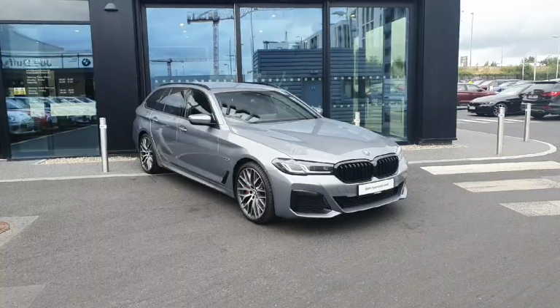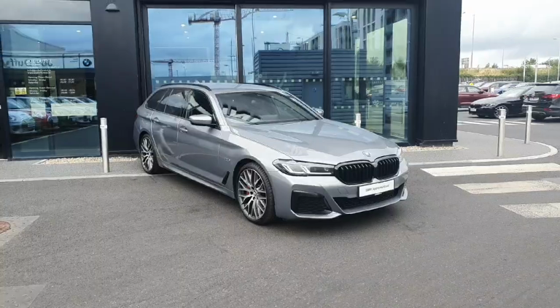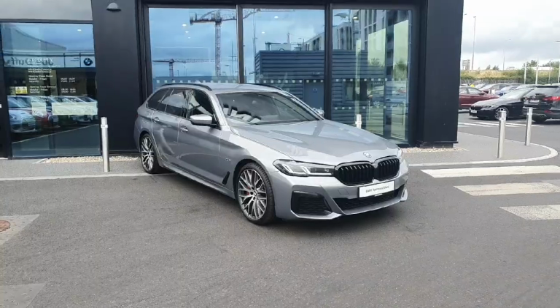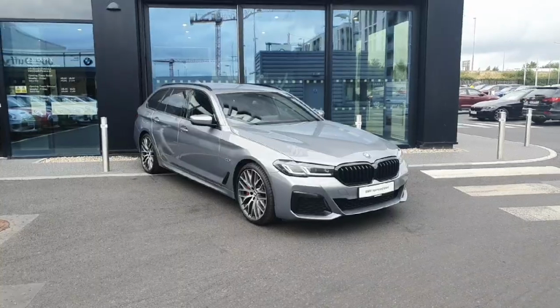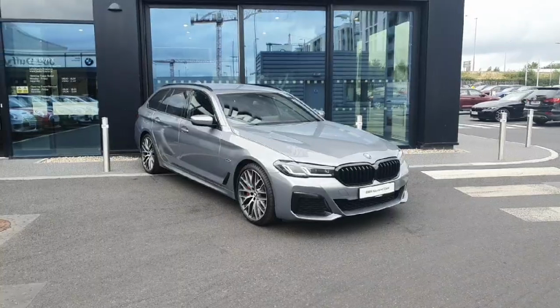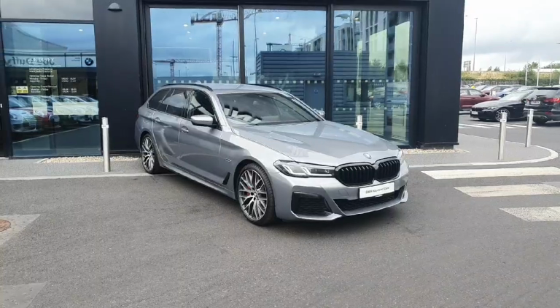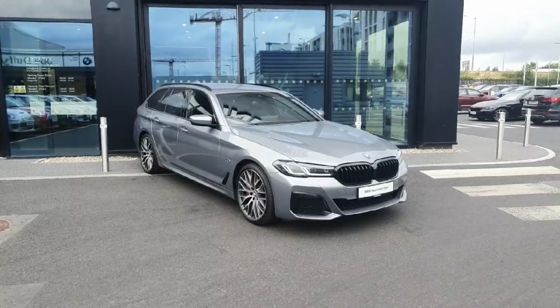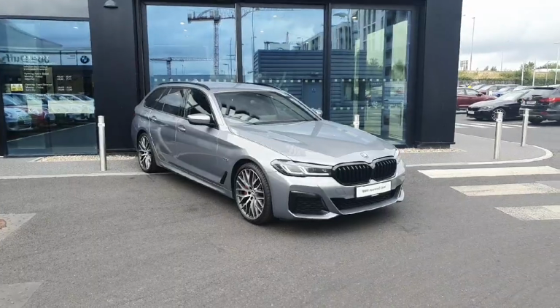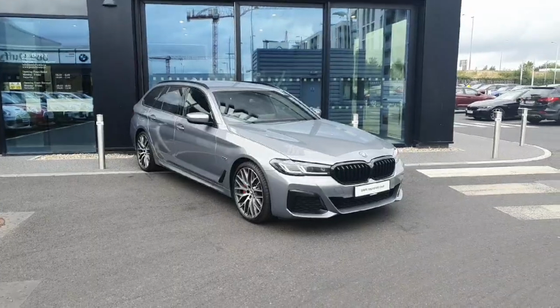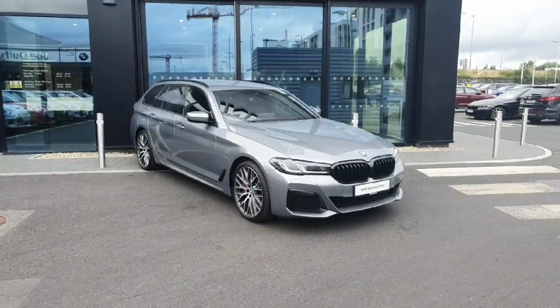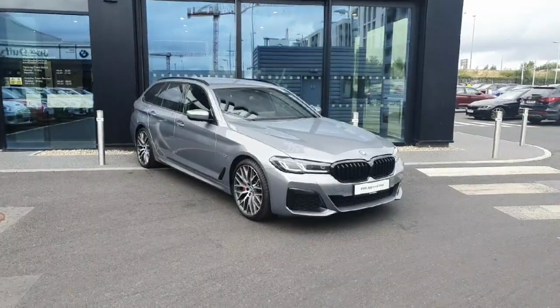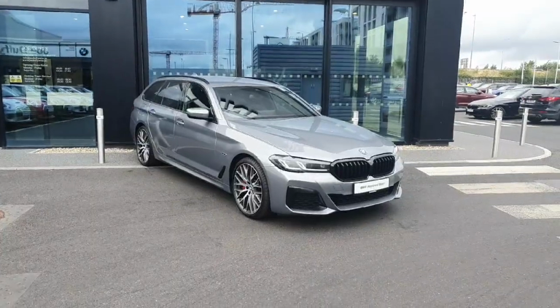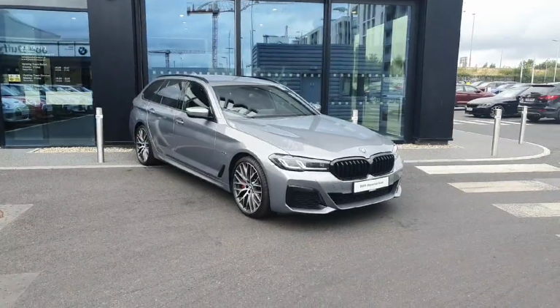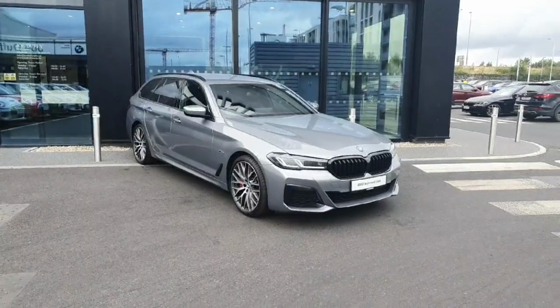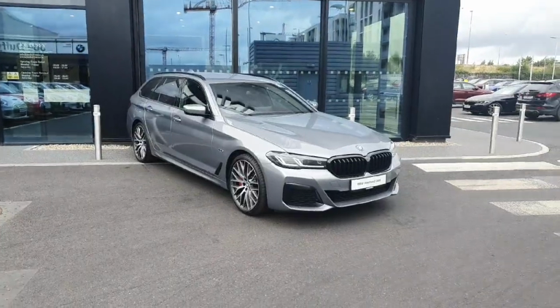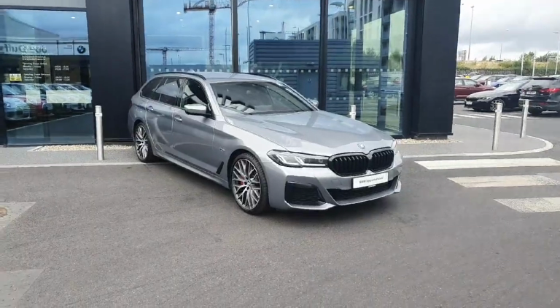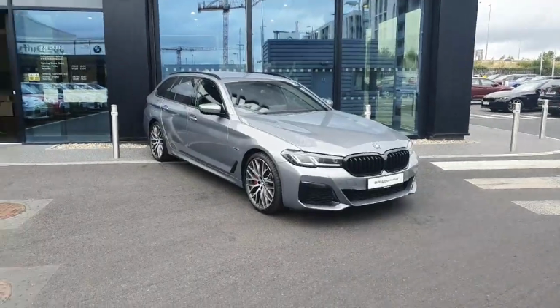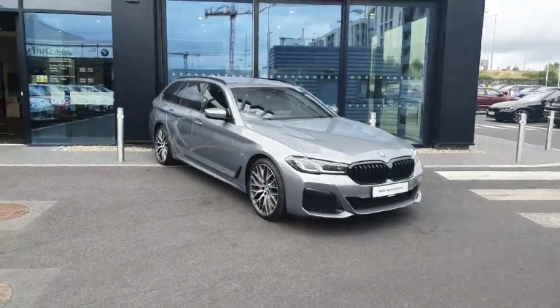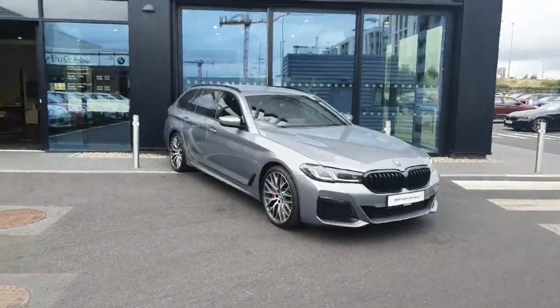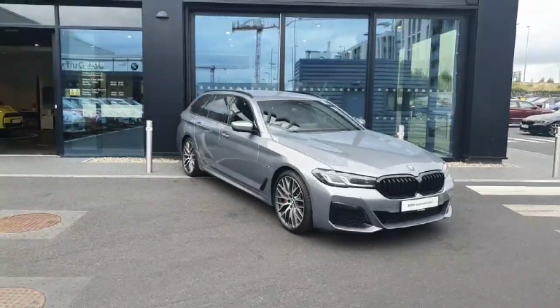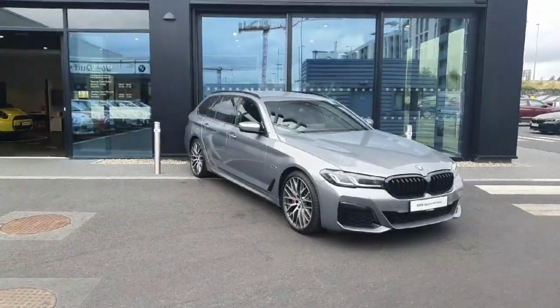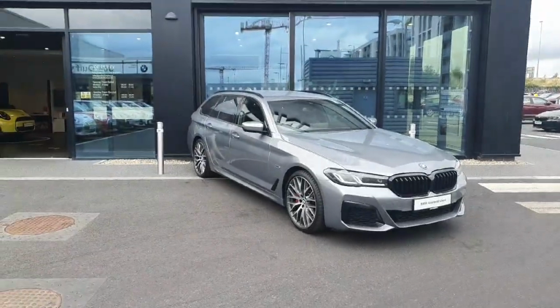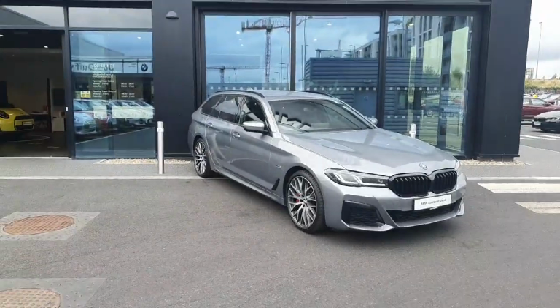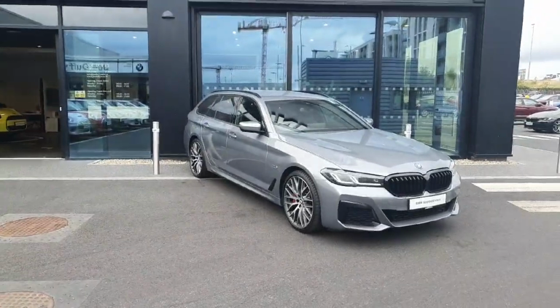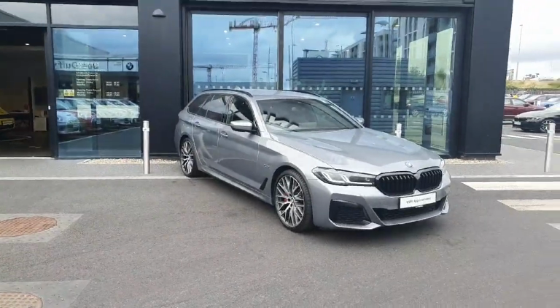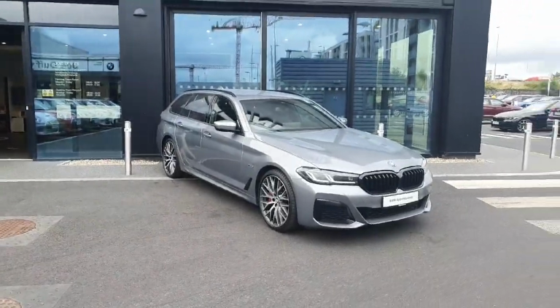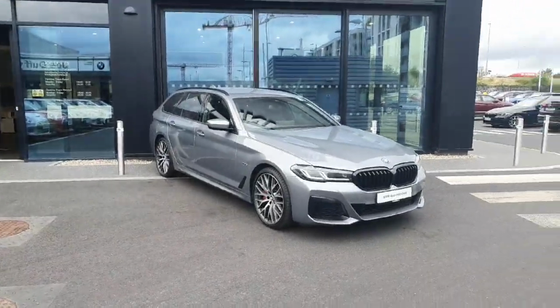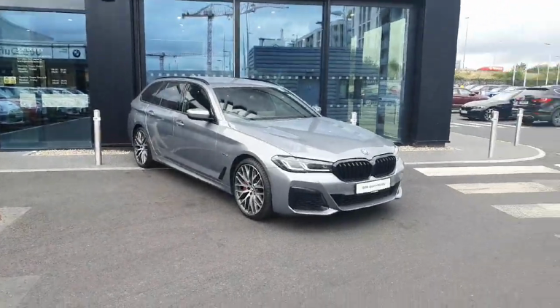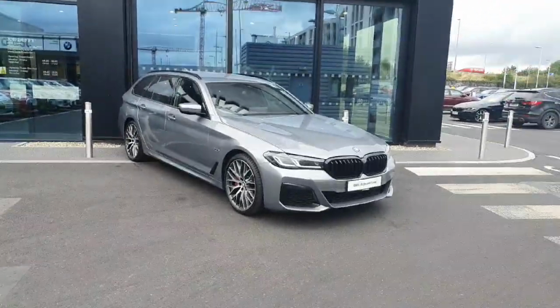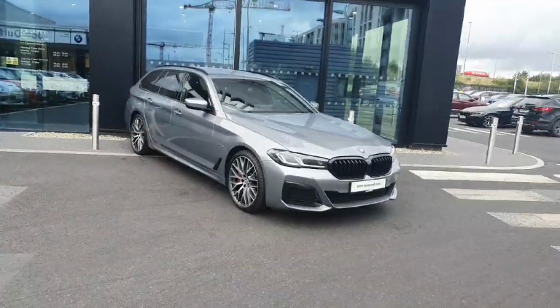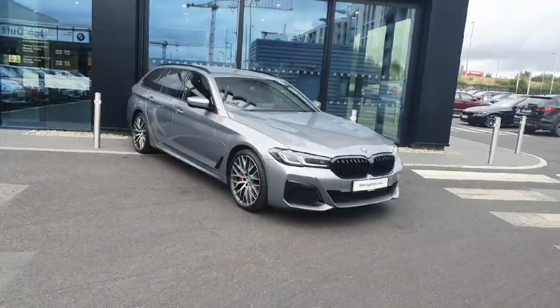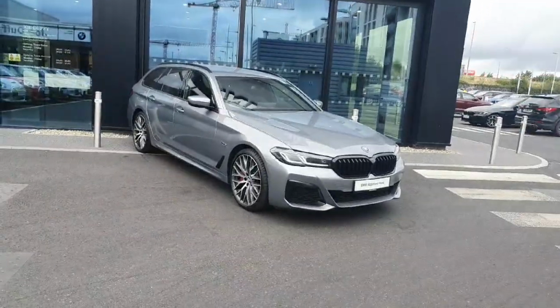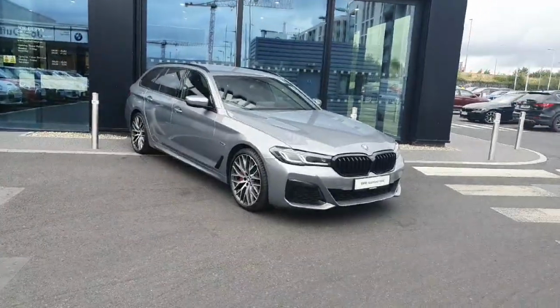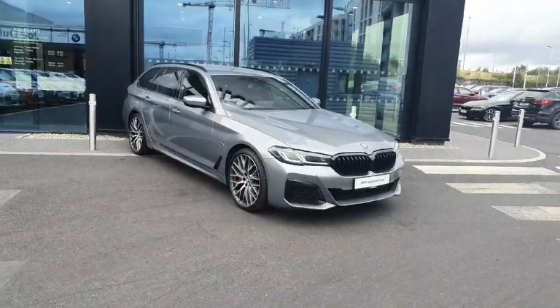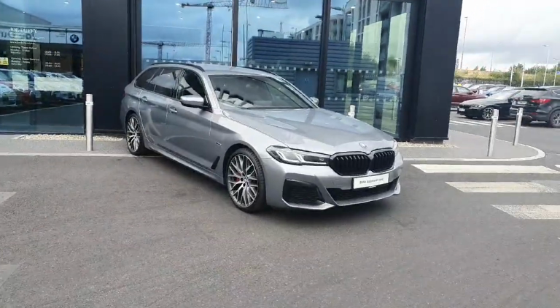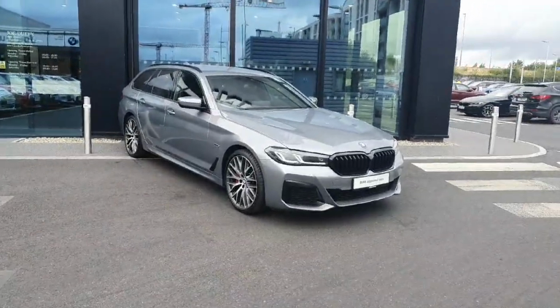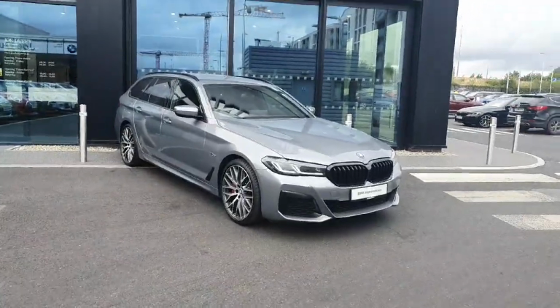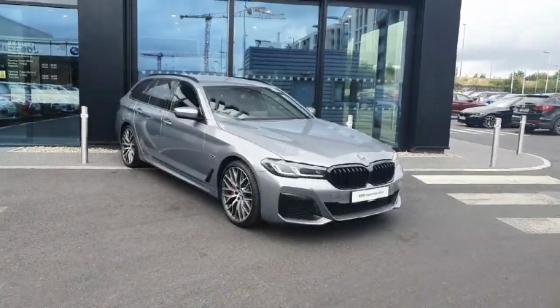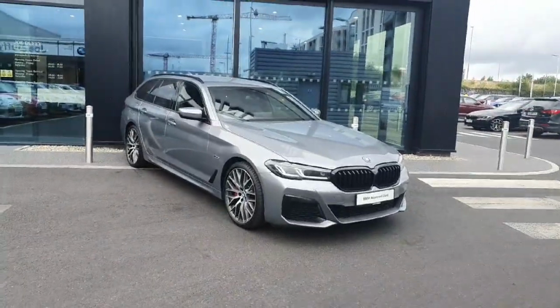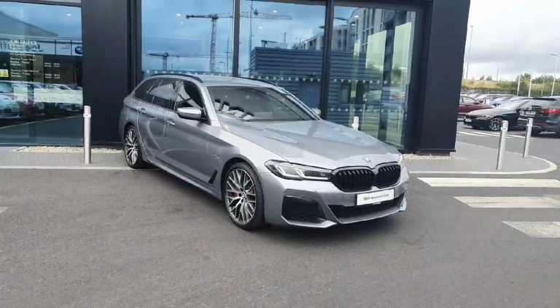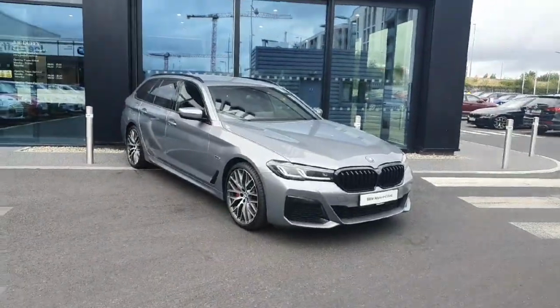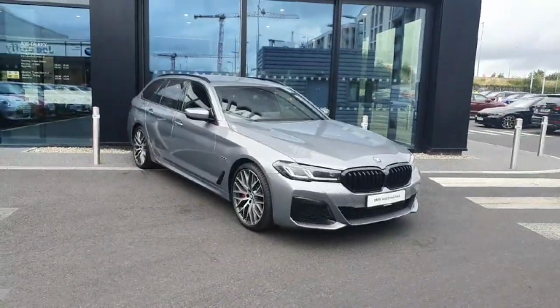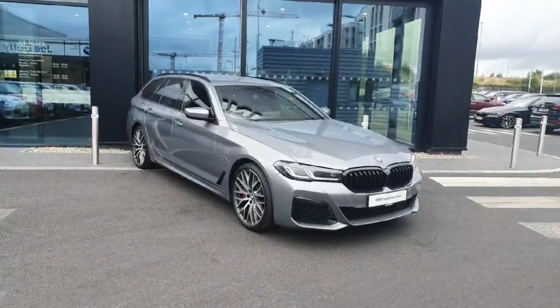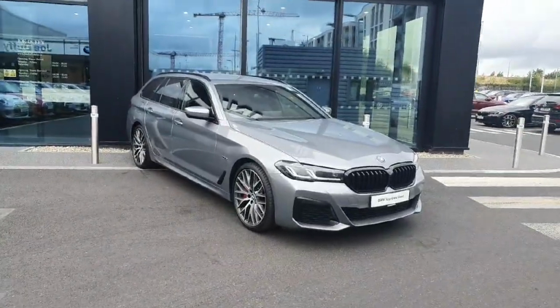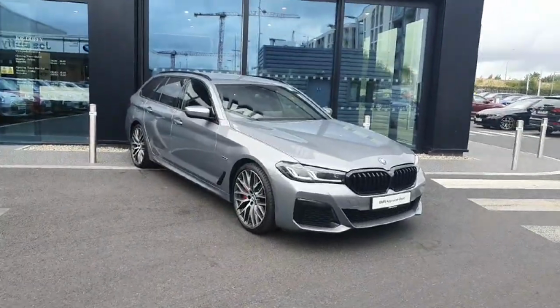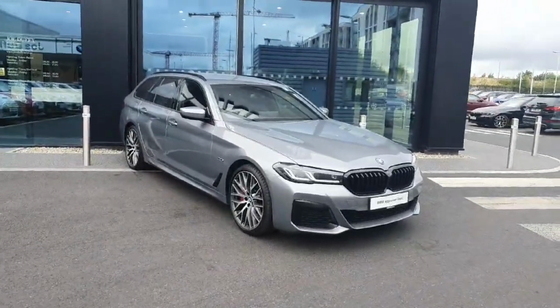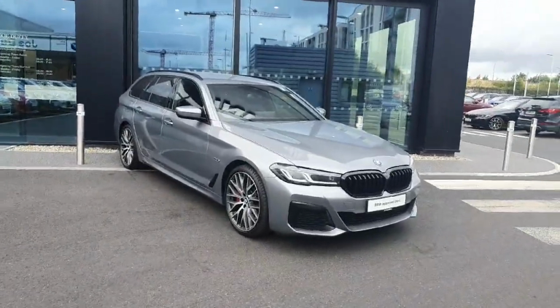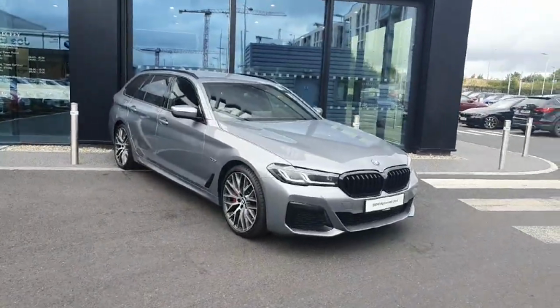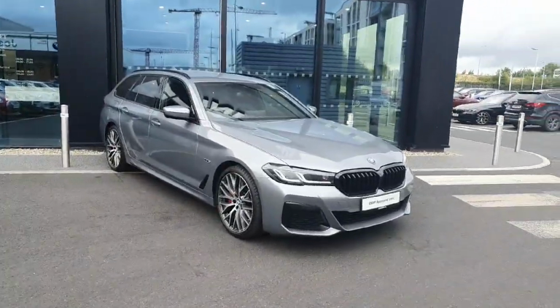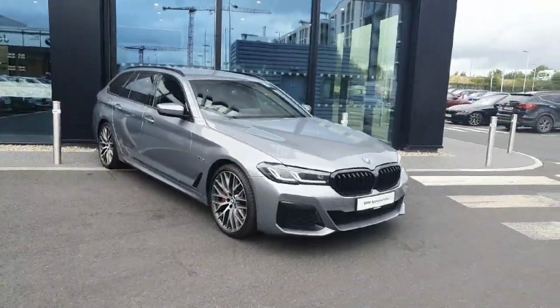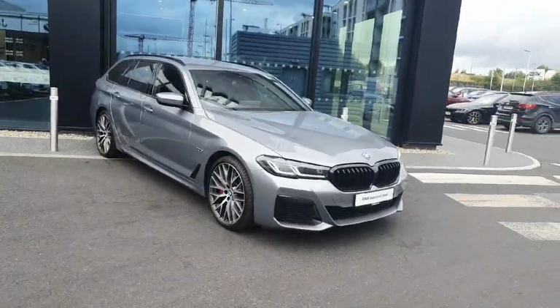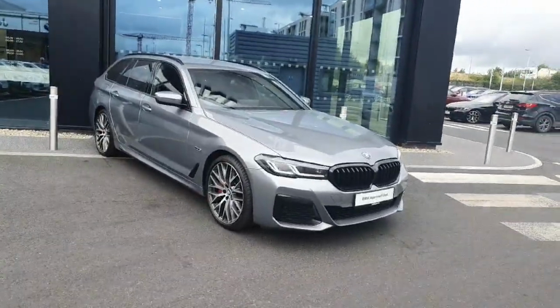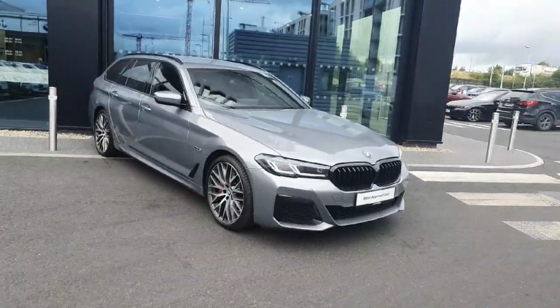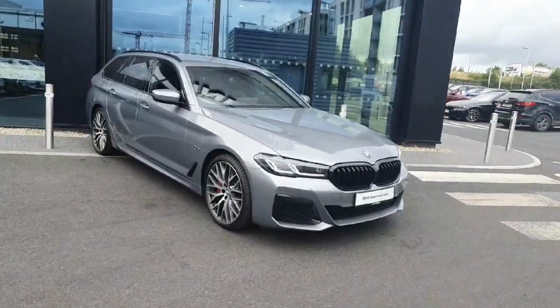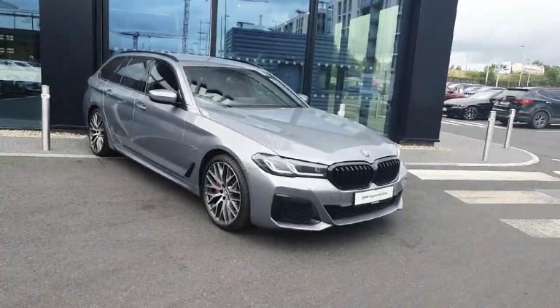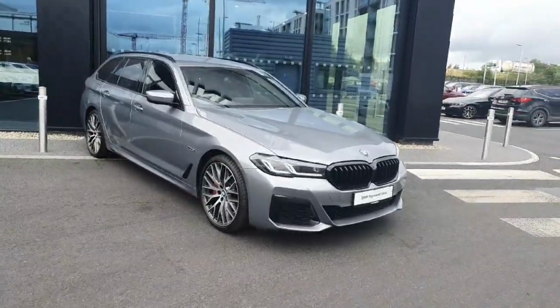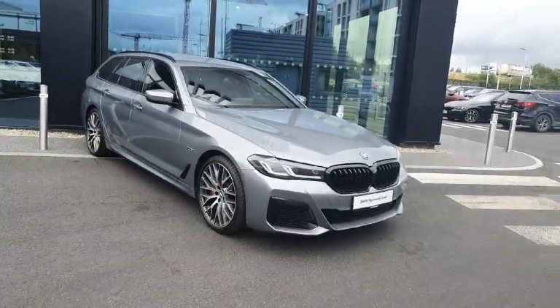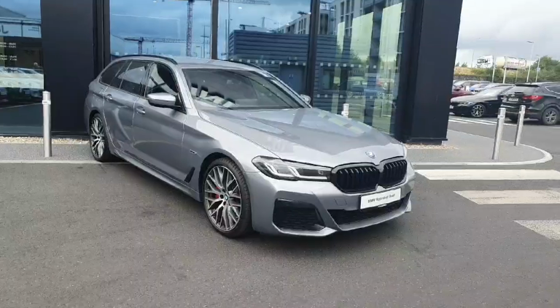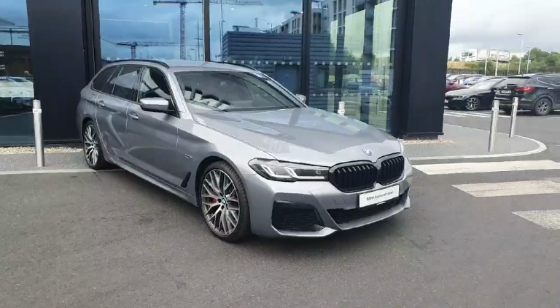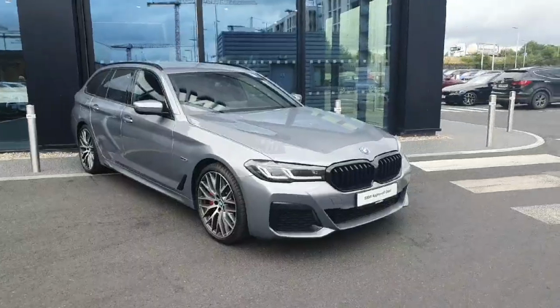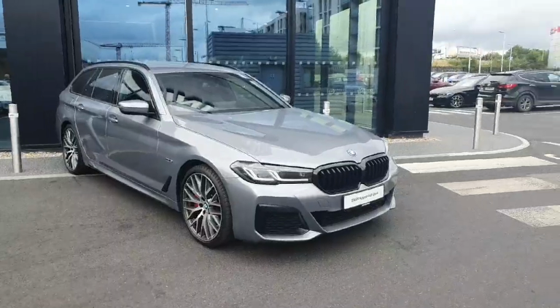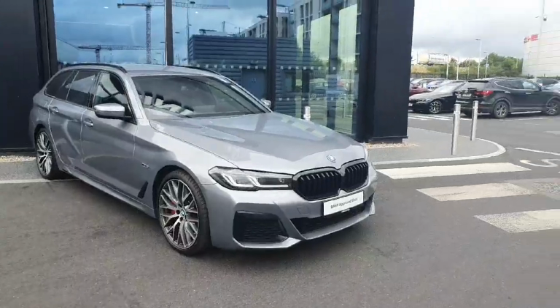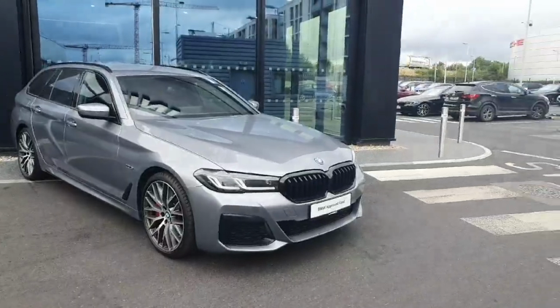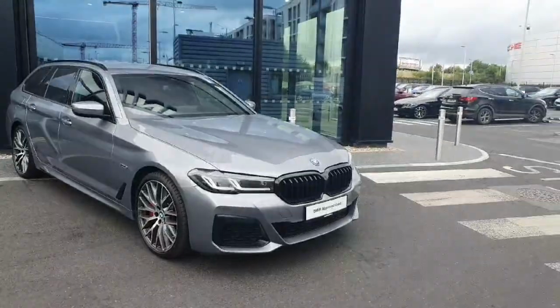Hello and welcome to JoeWBMW. My name is Ryan Brennan and today I'm going to be showing you around this 530e Touring that we have in stock.